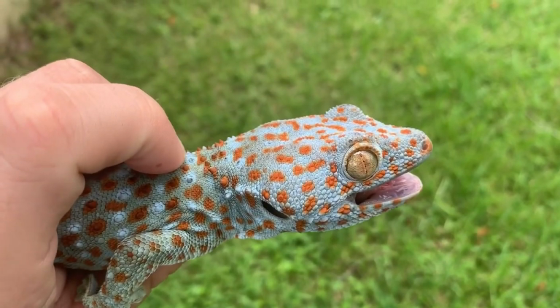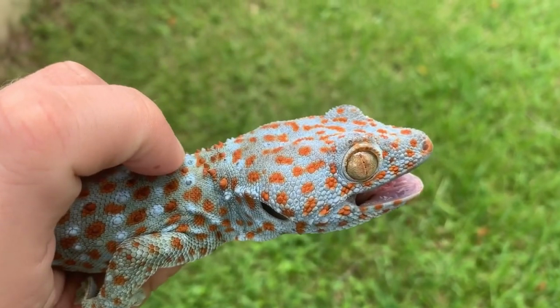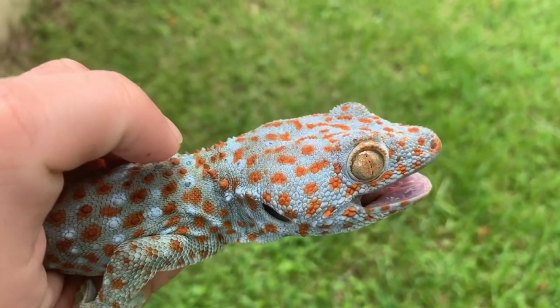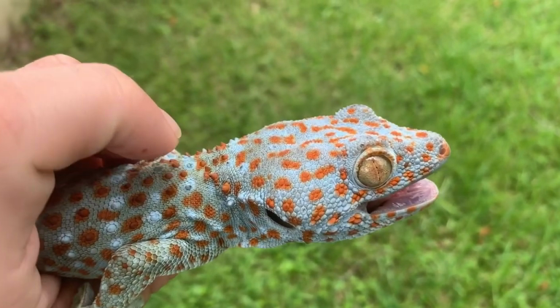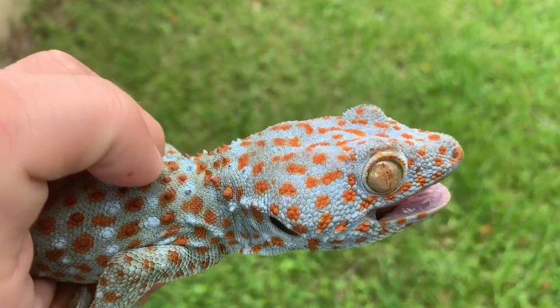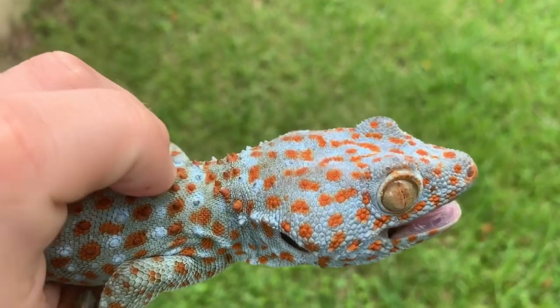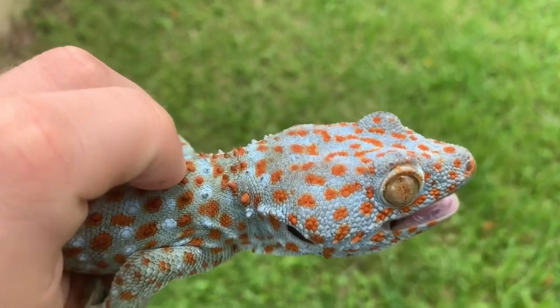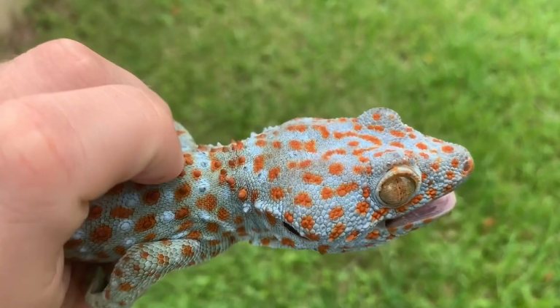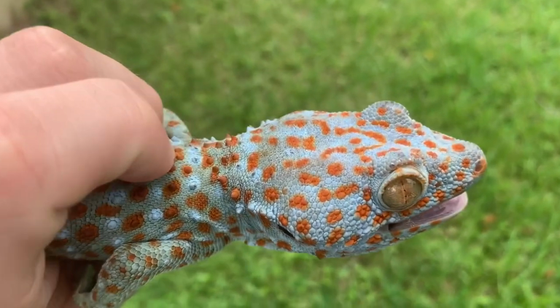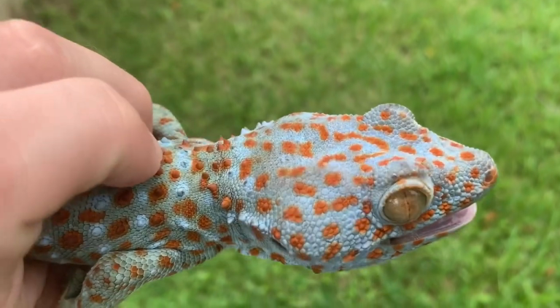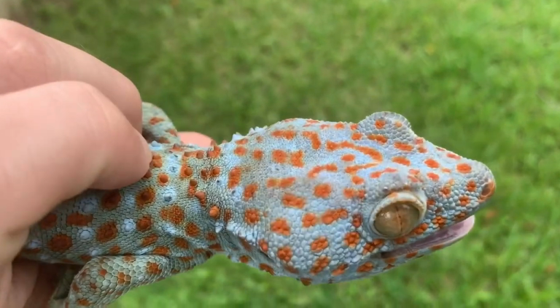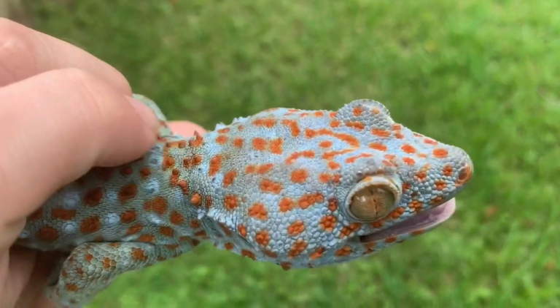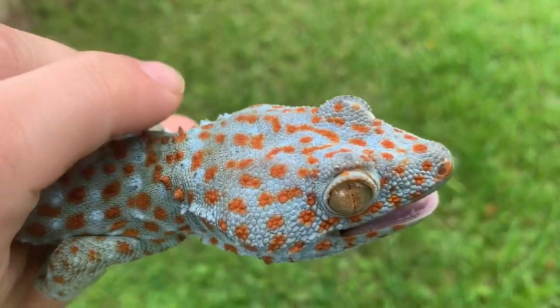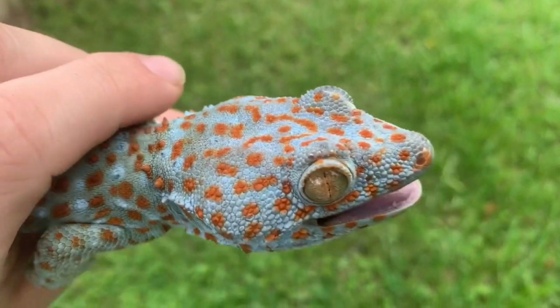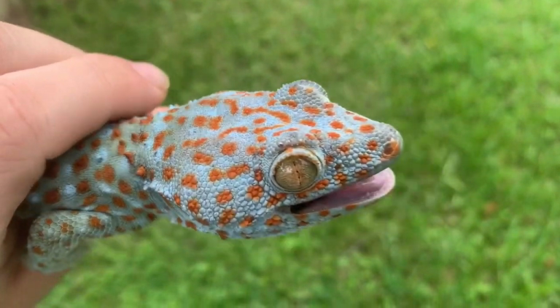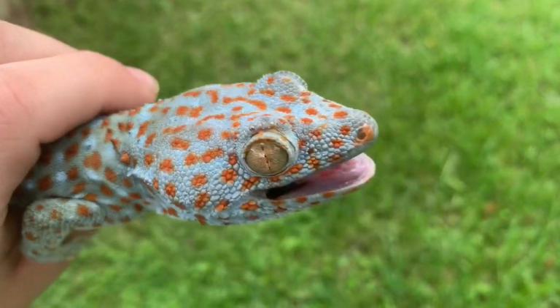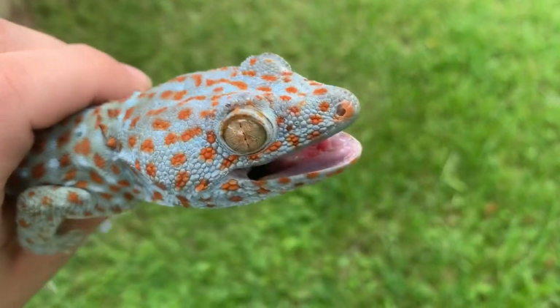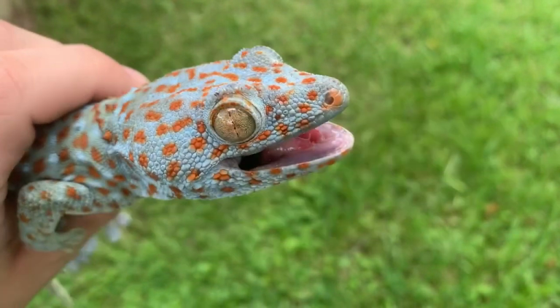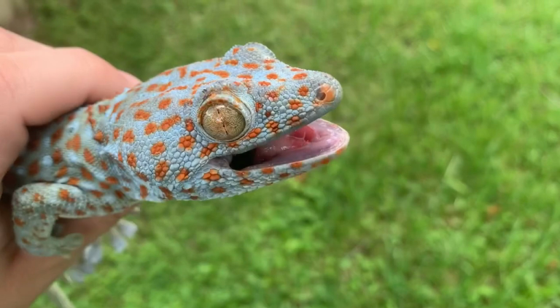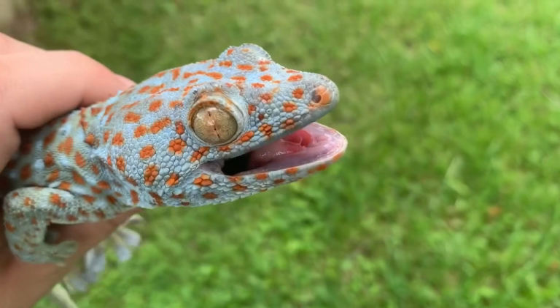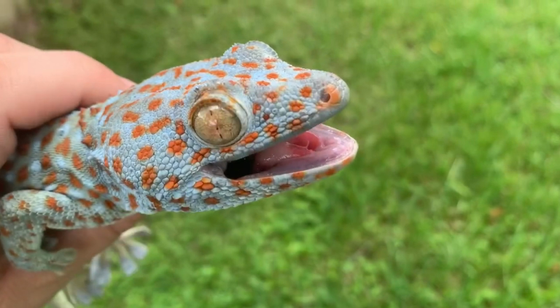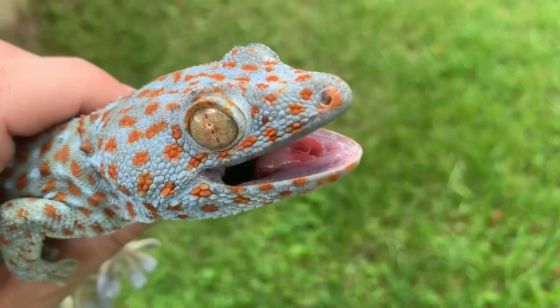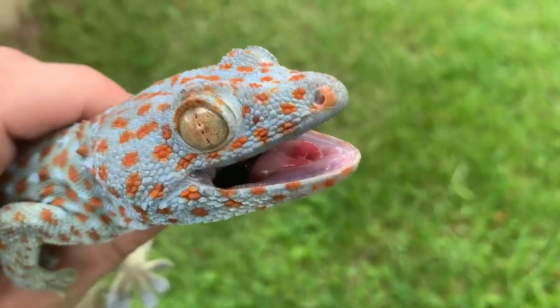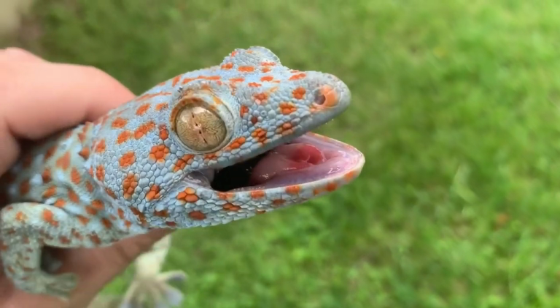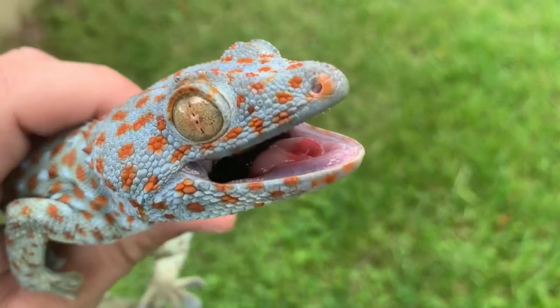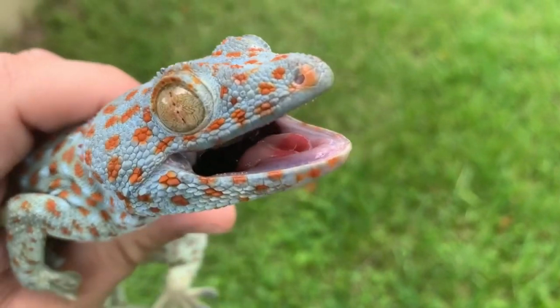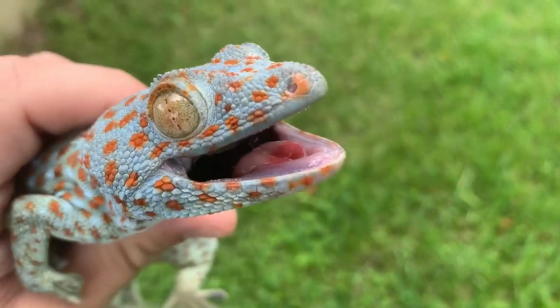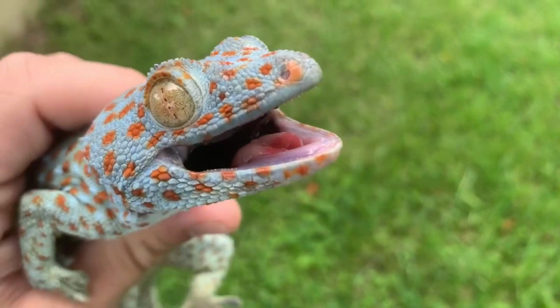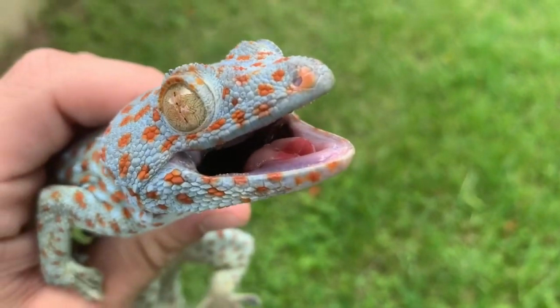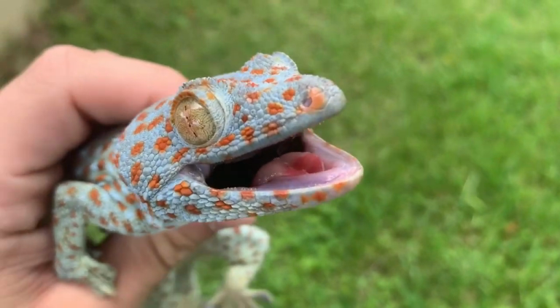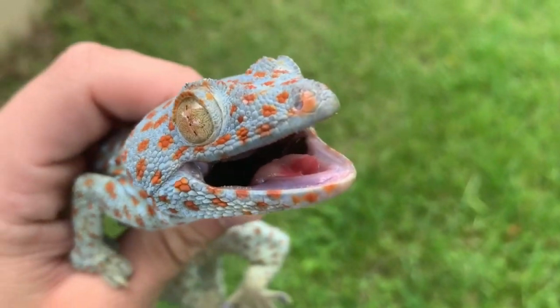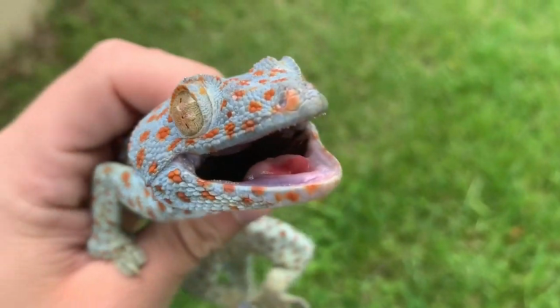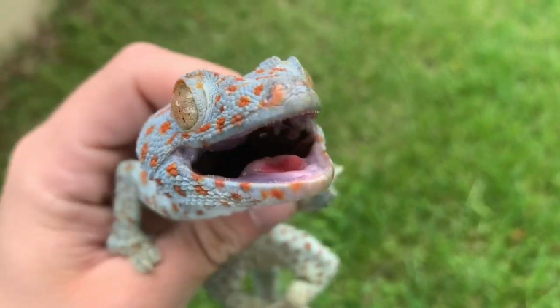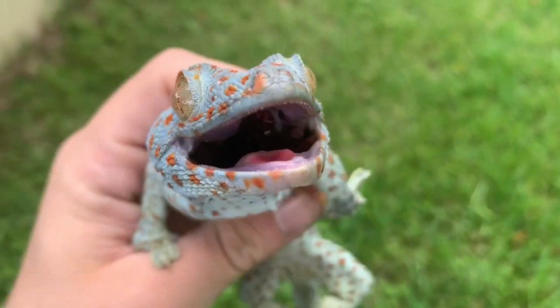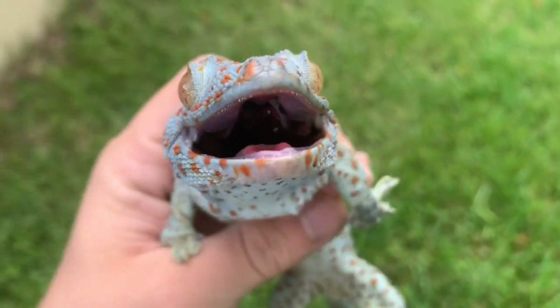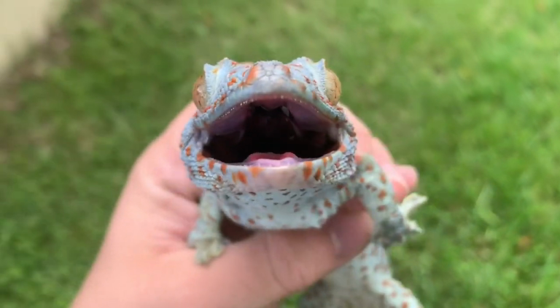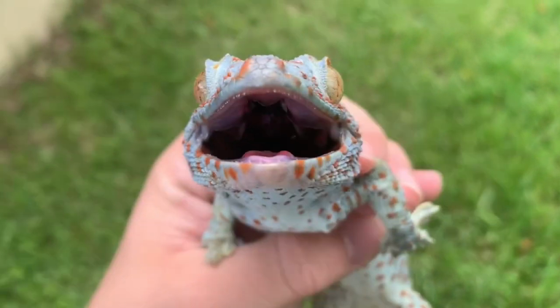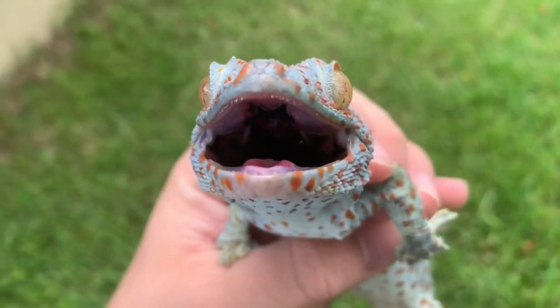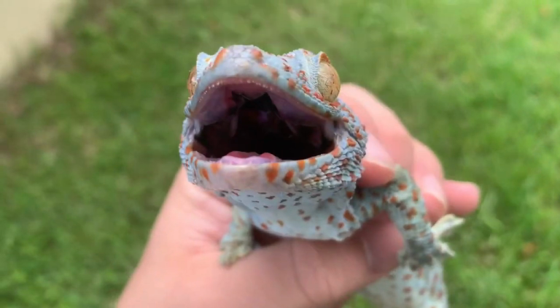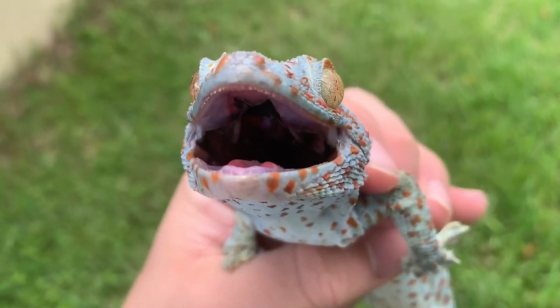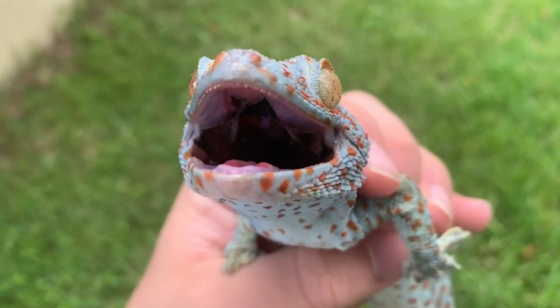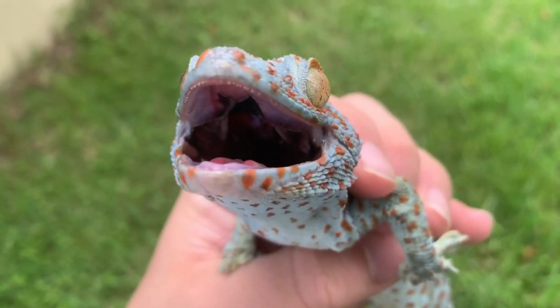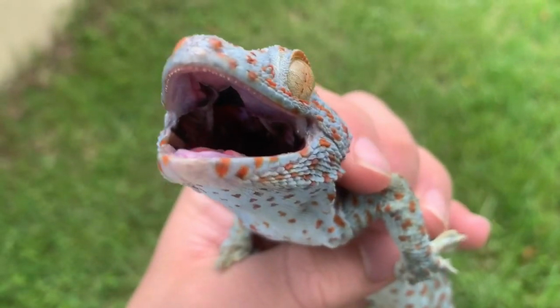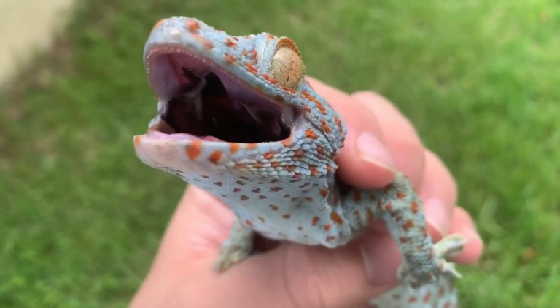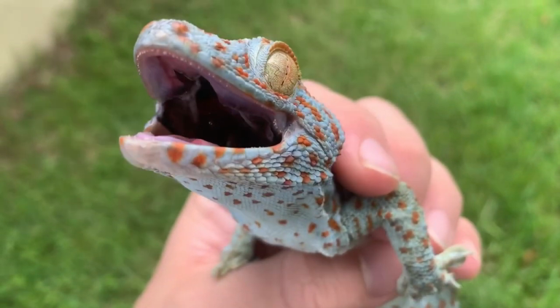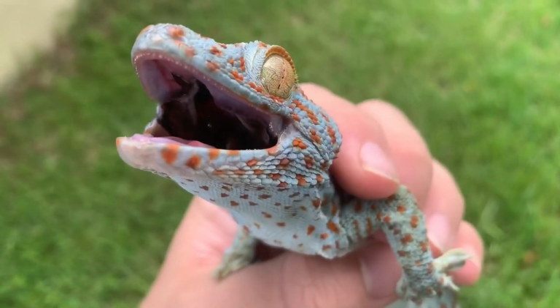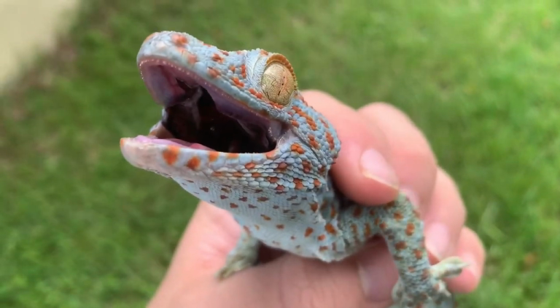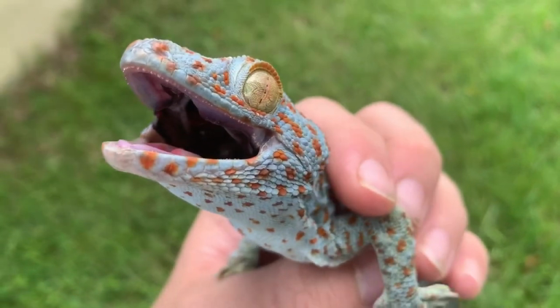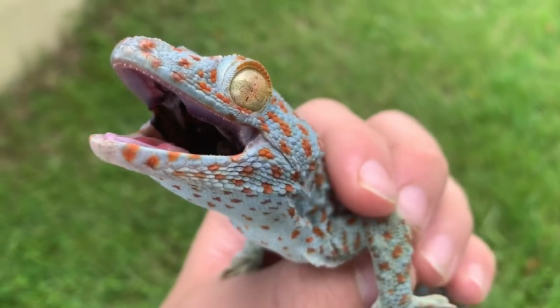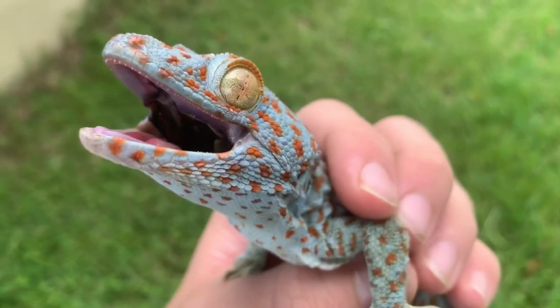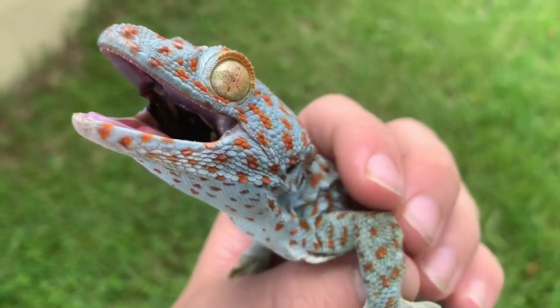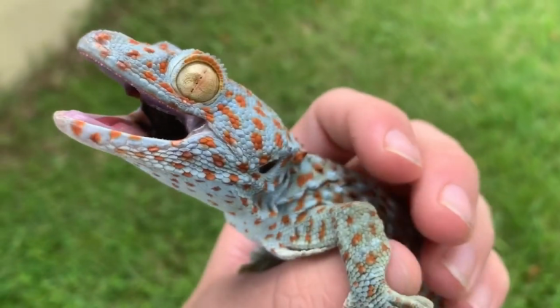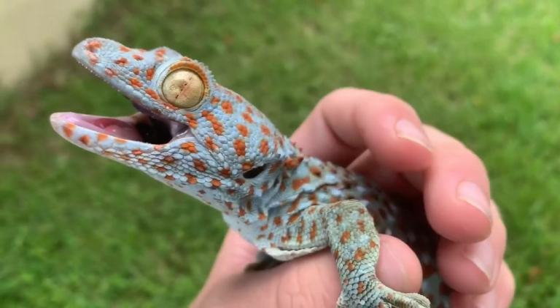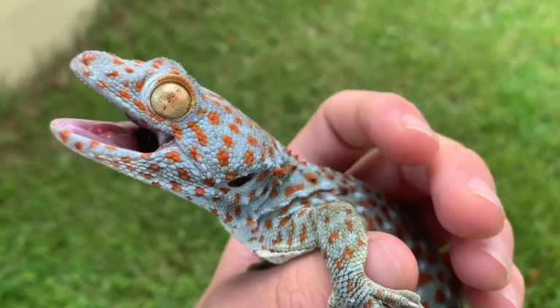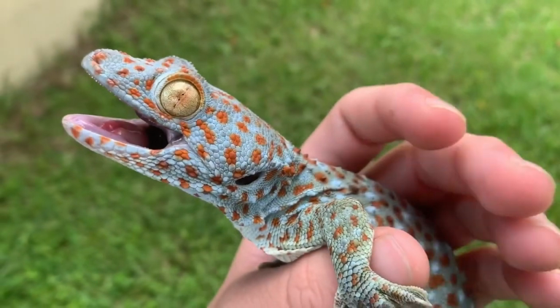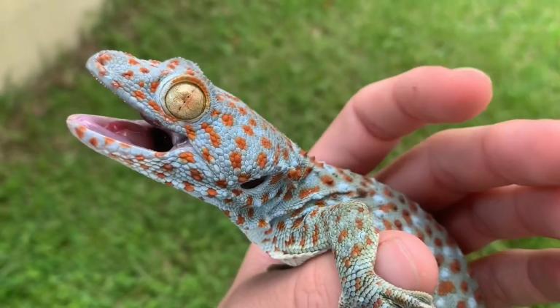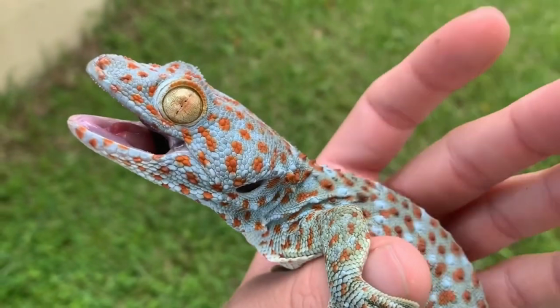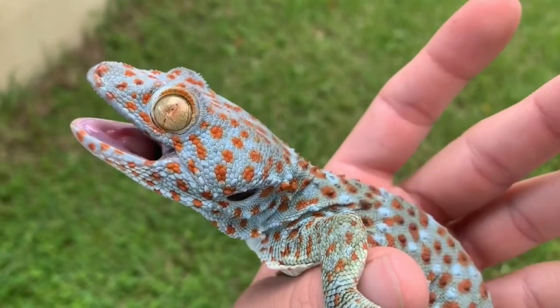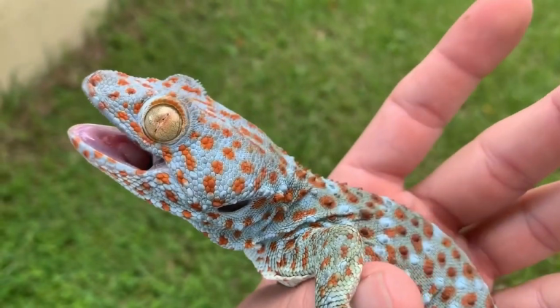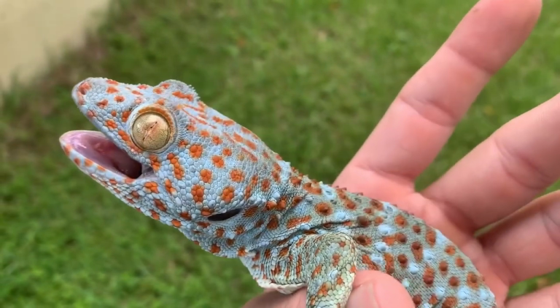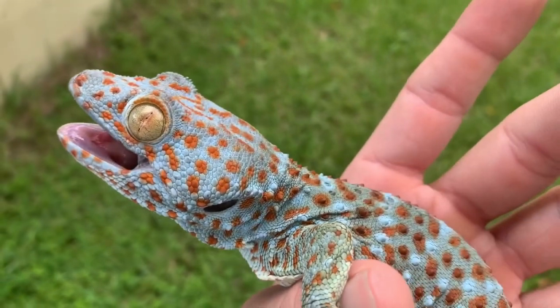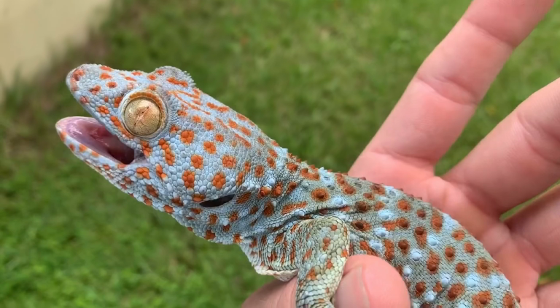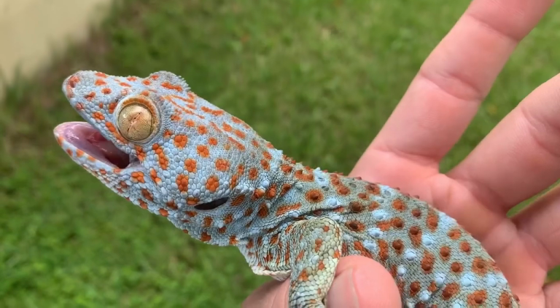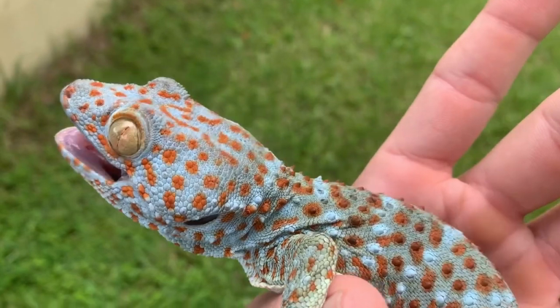I just can't get over the colors on this guy. Look at those teeth — maybe next video I should do a bite test.